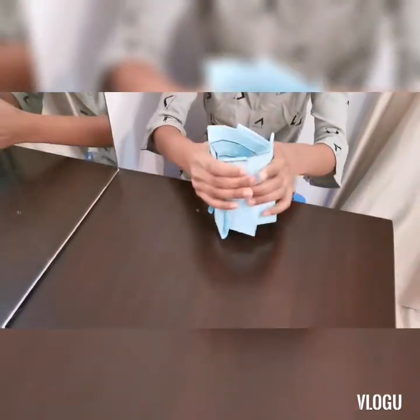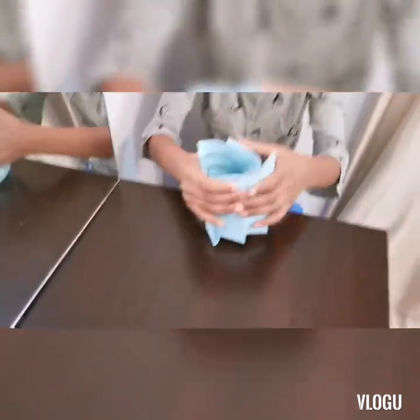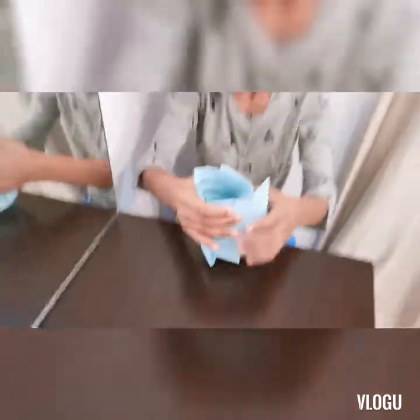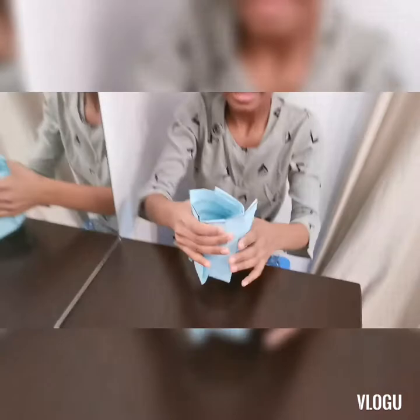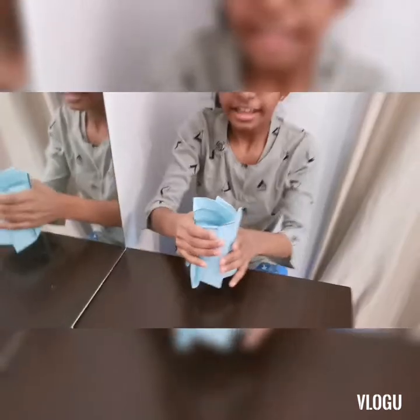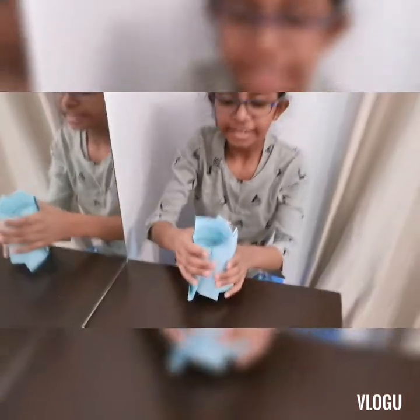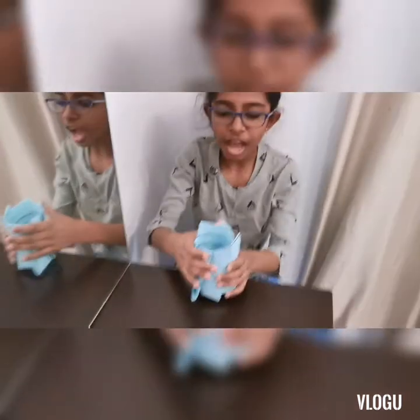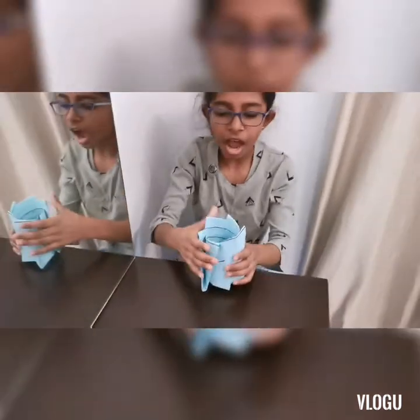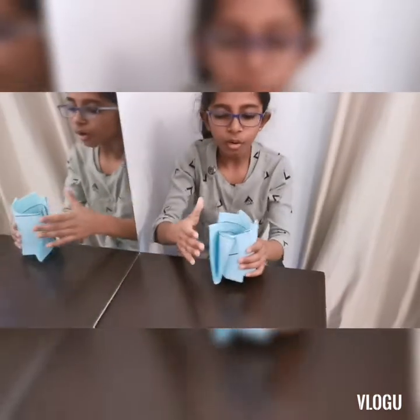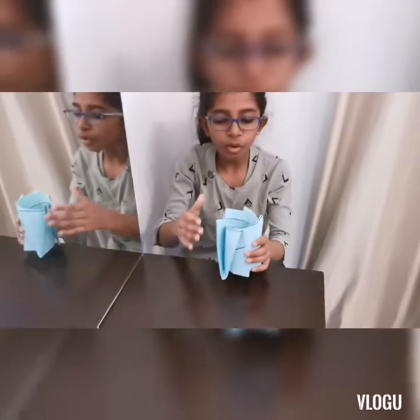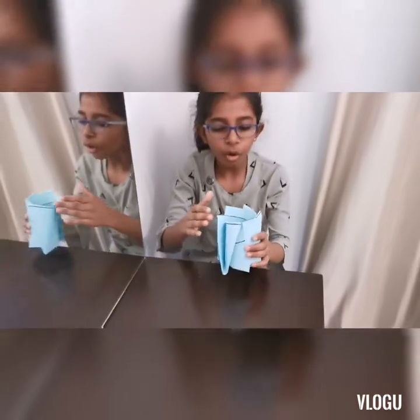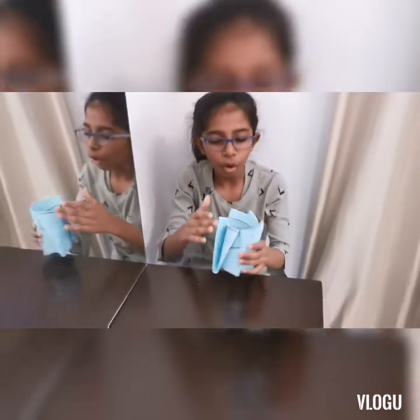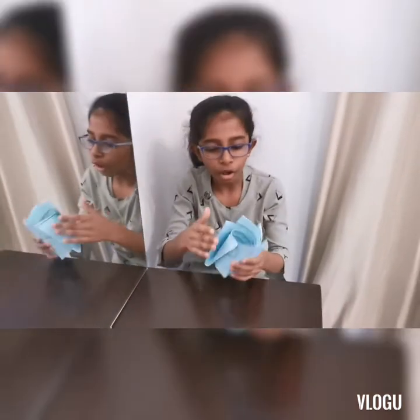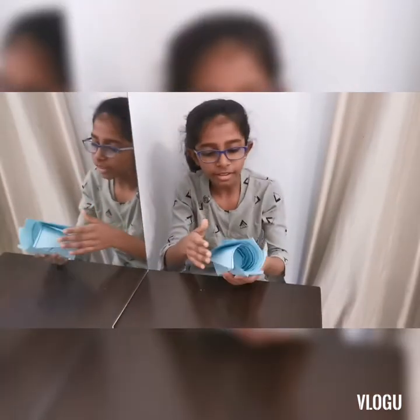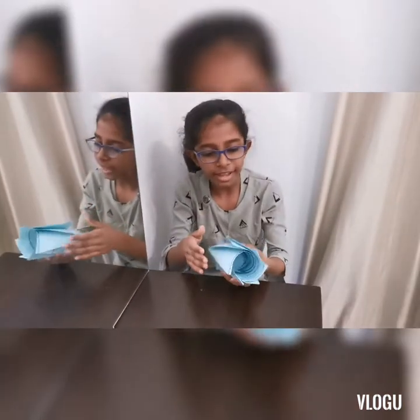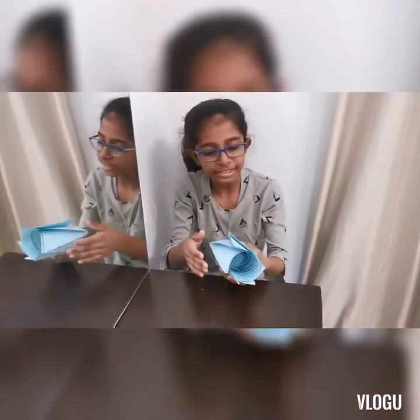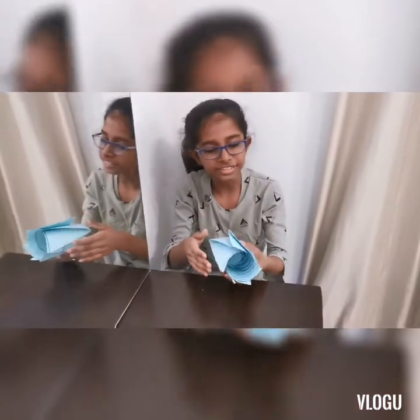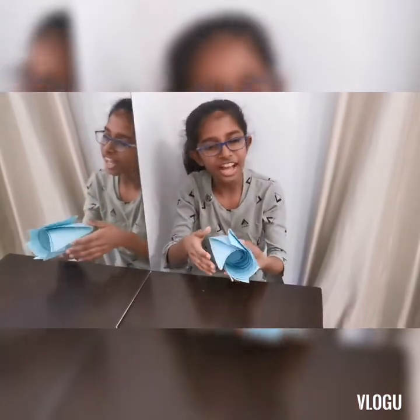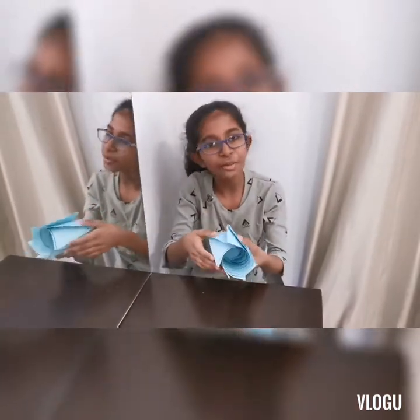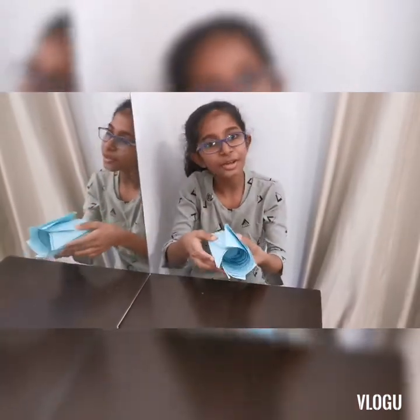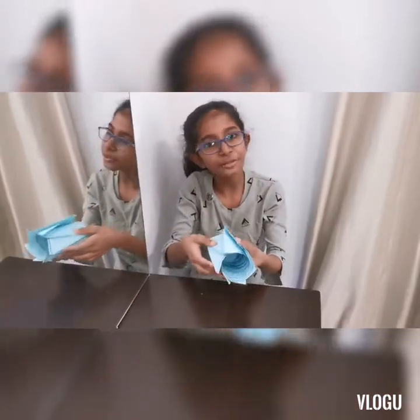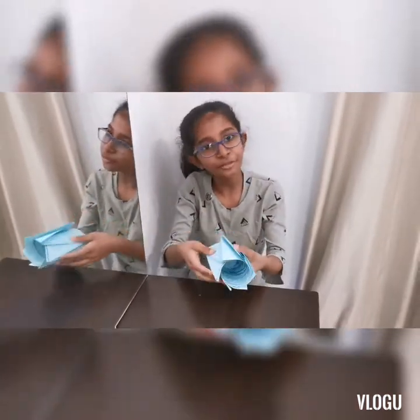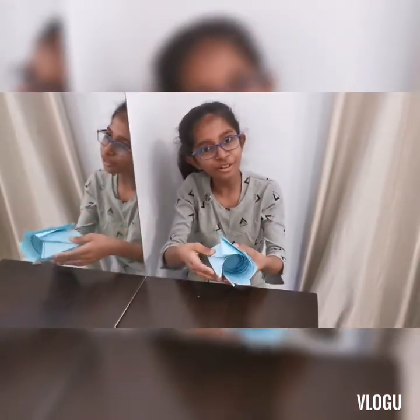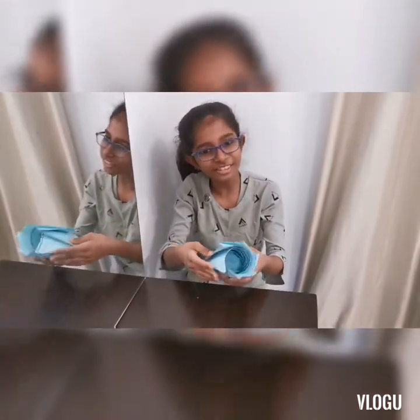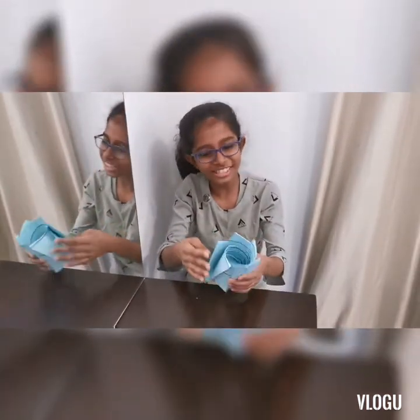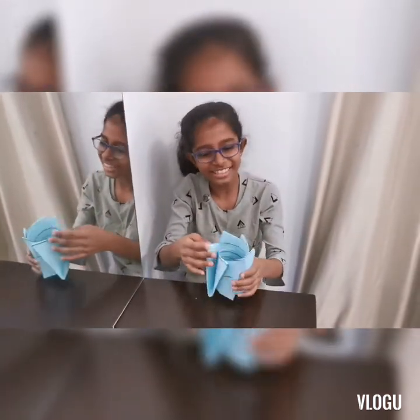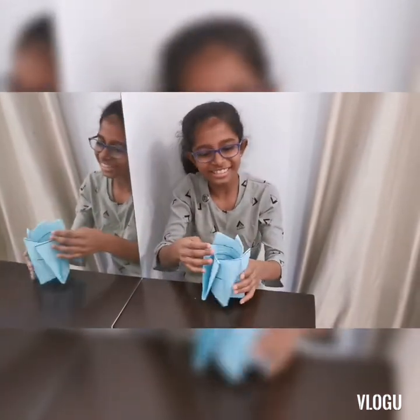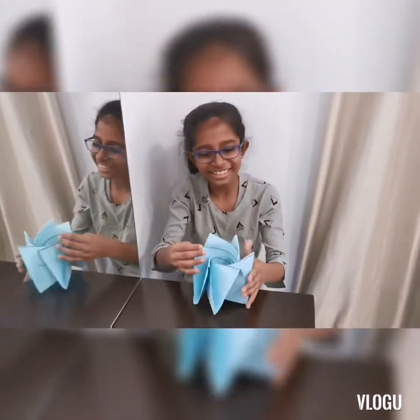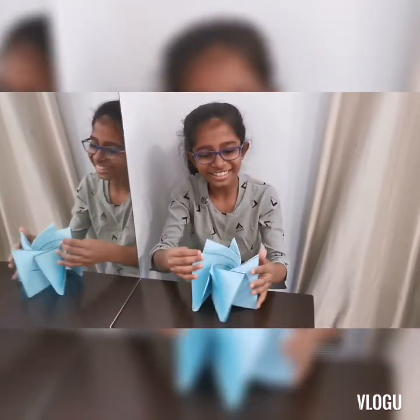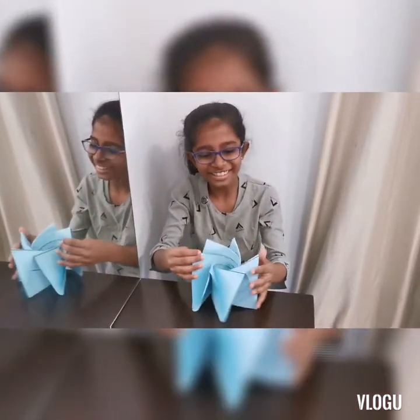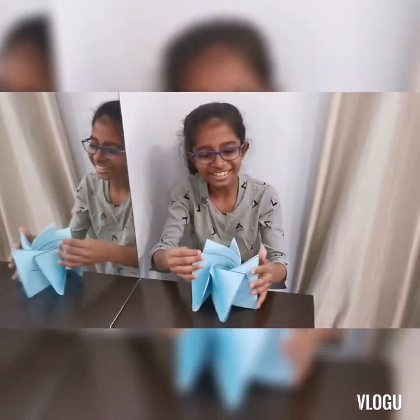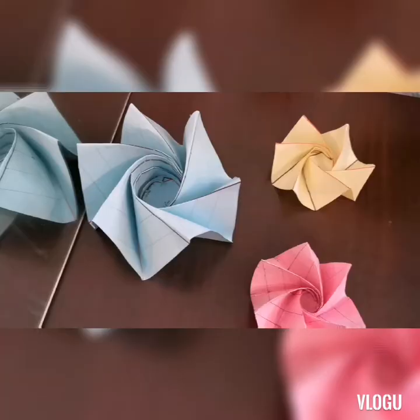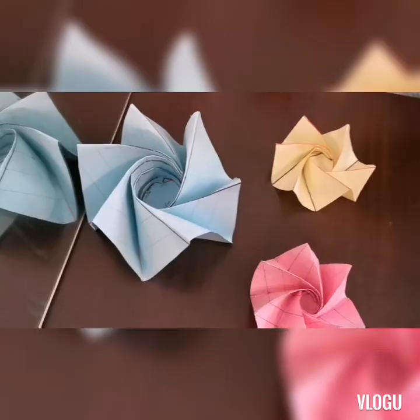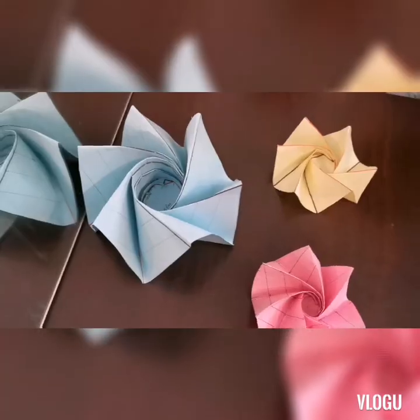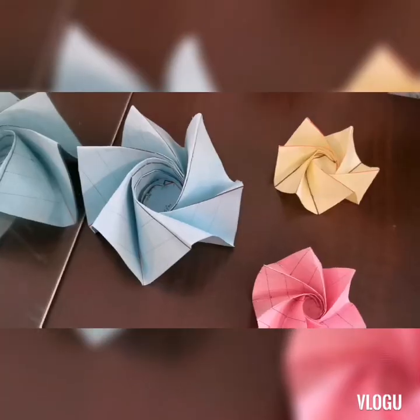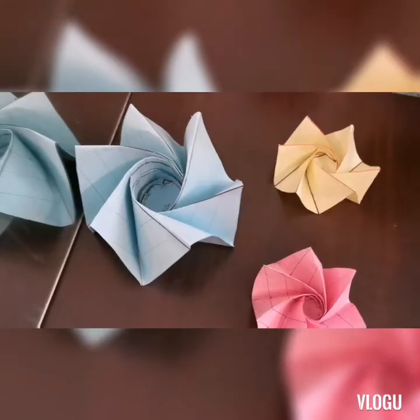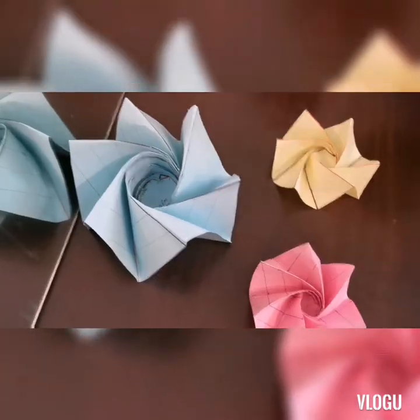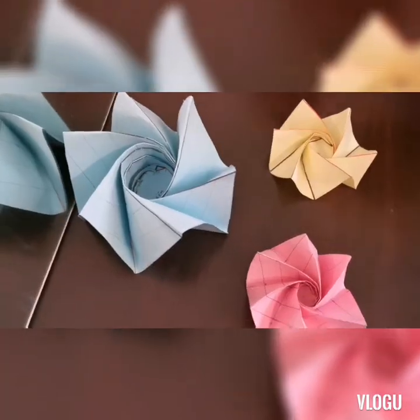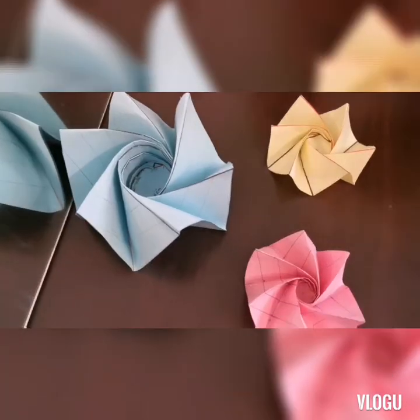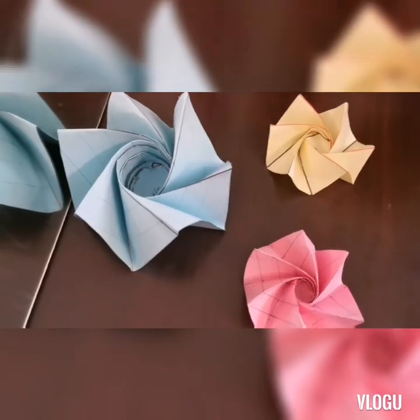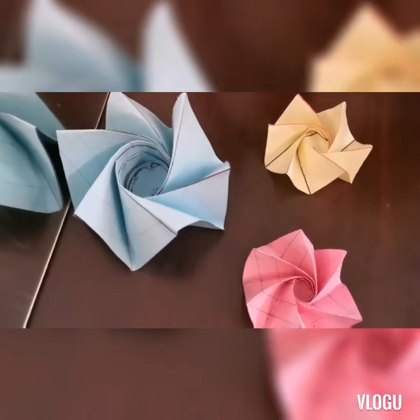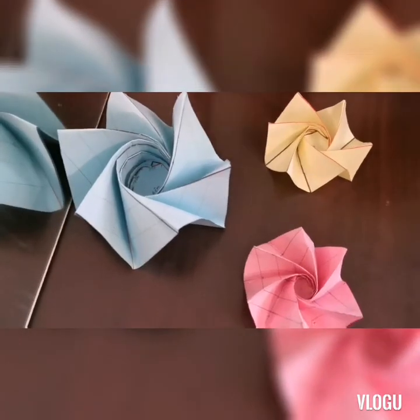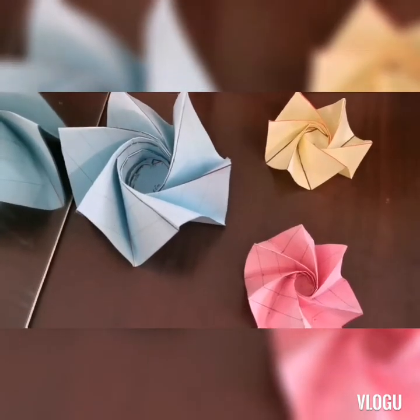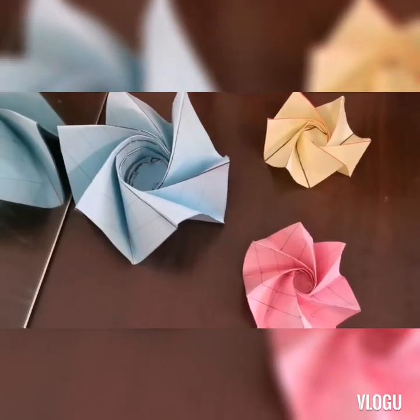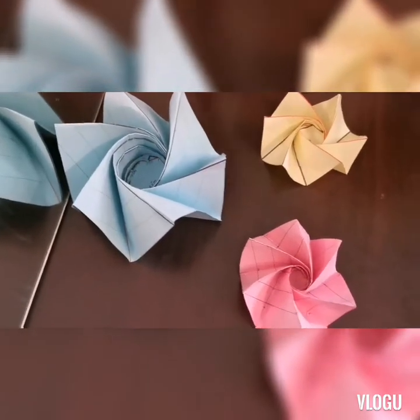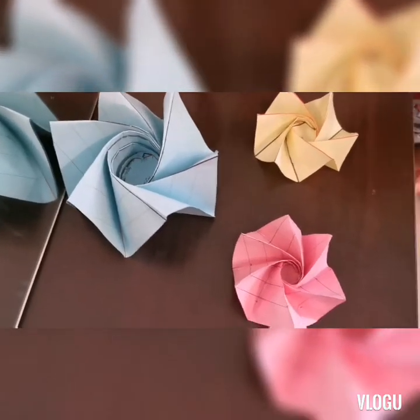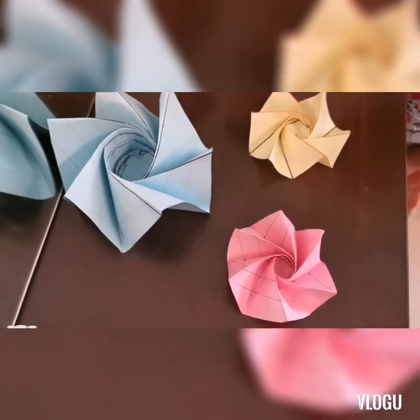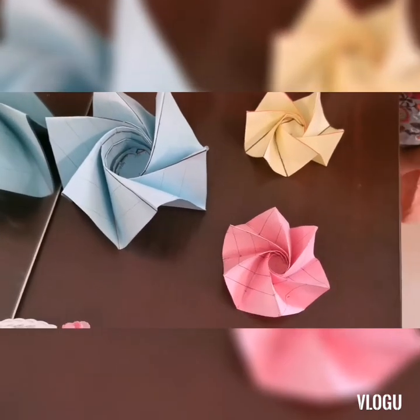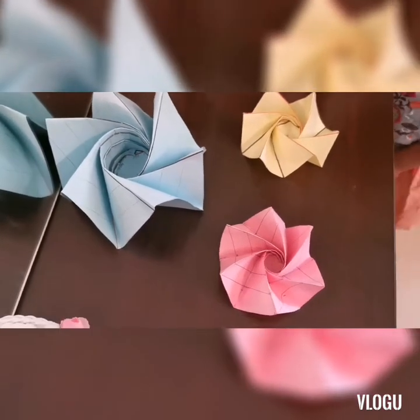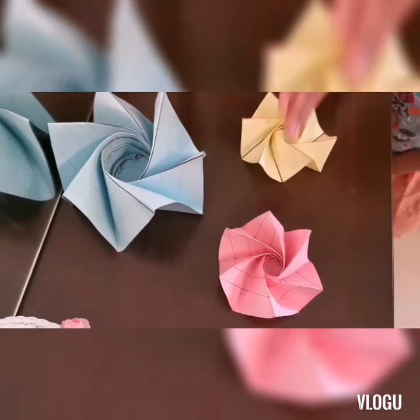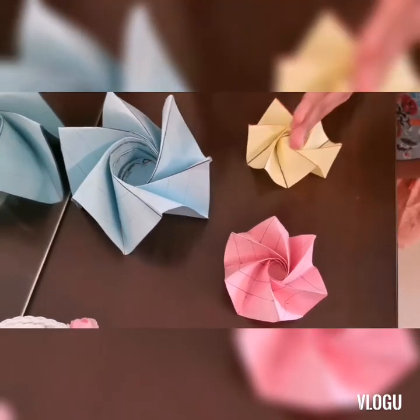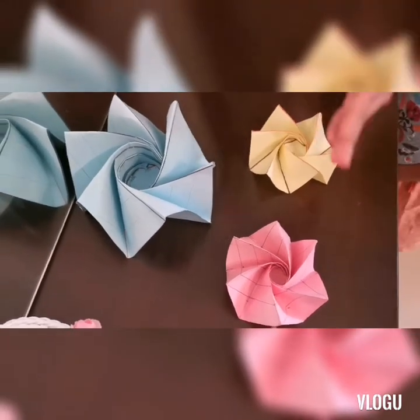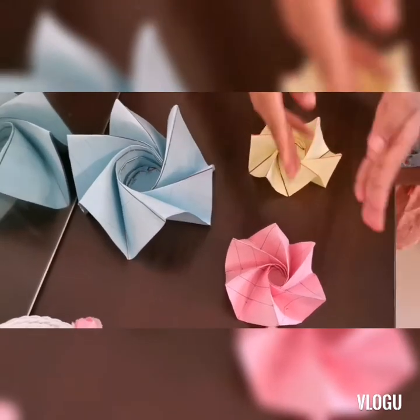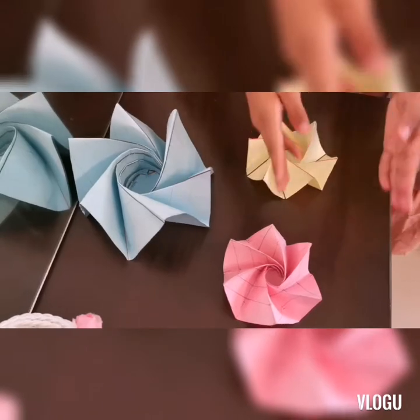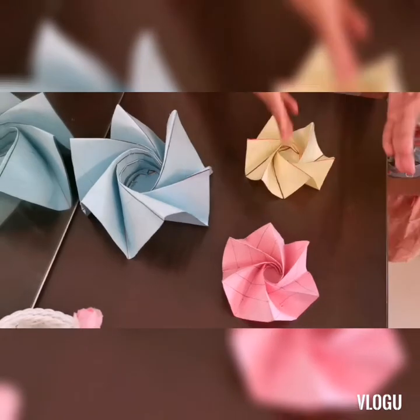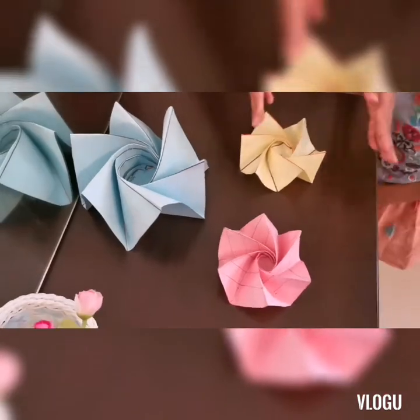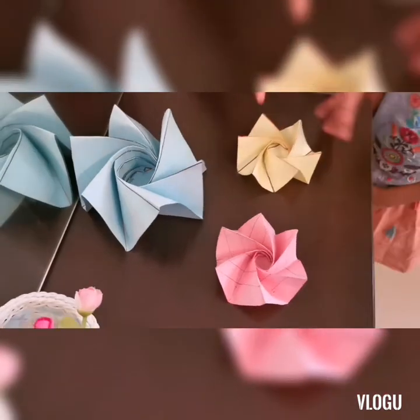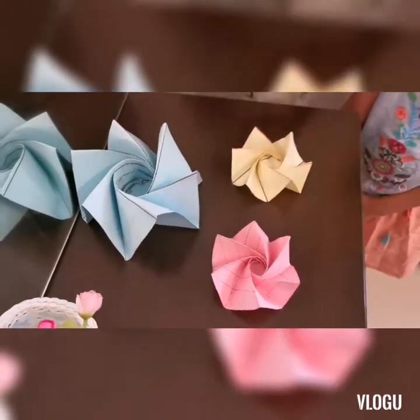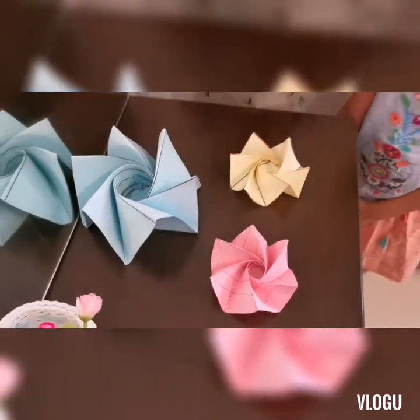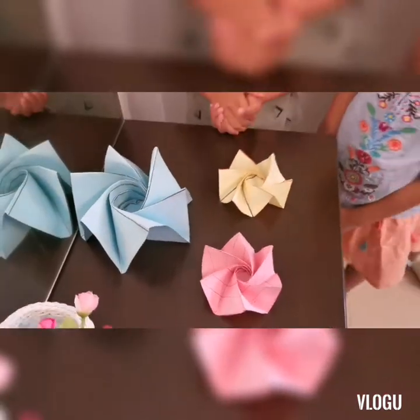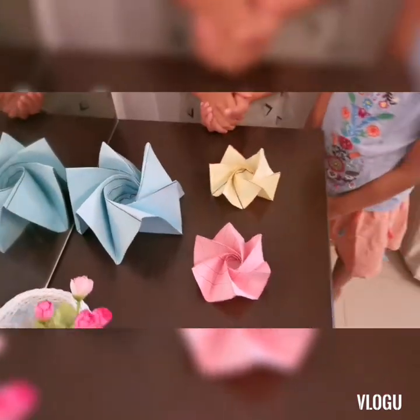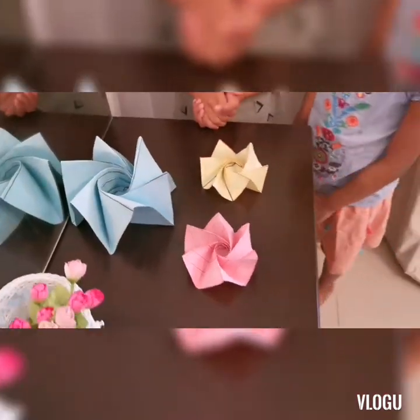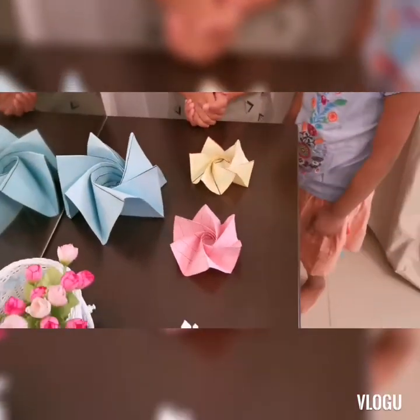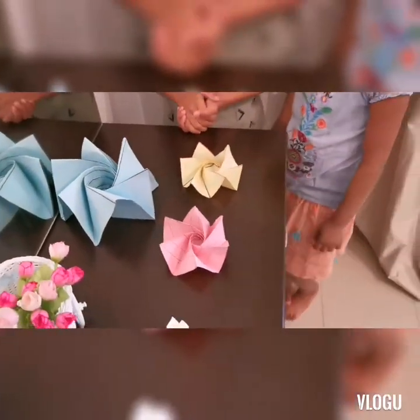Now all lines have been folded. Here I have made 3 star shapes.